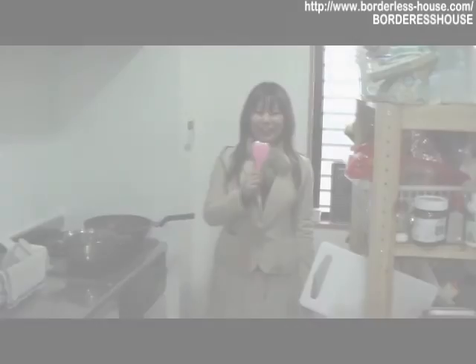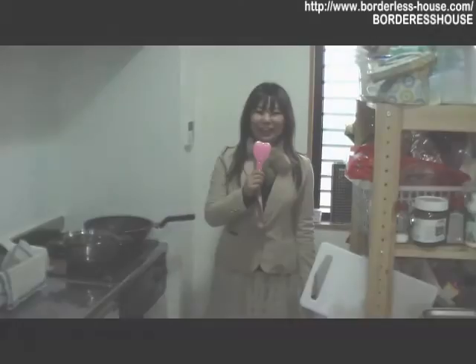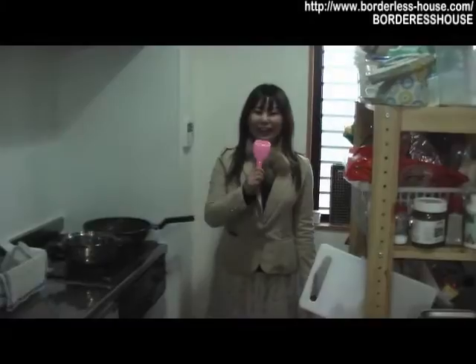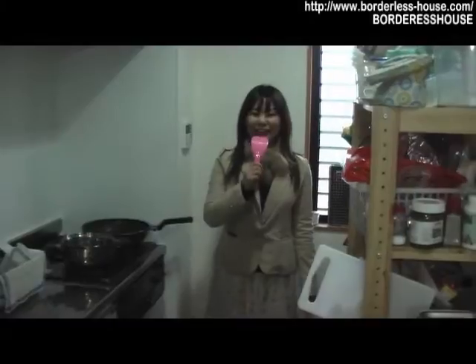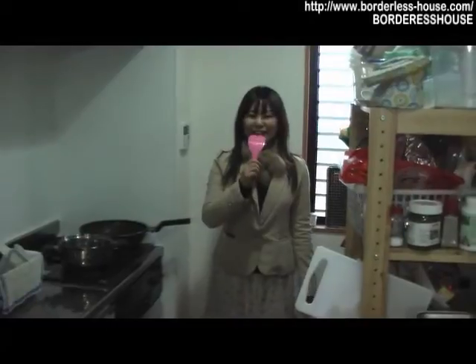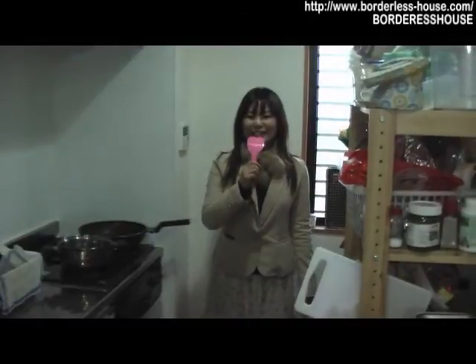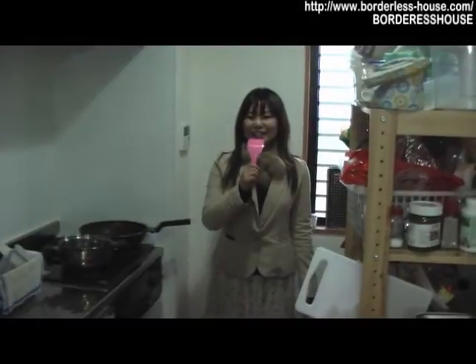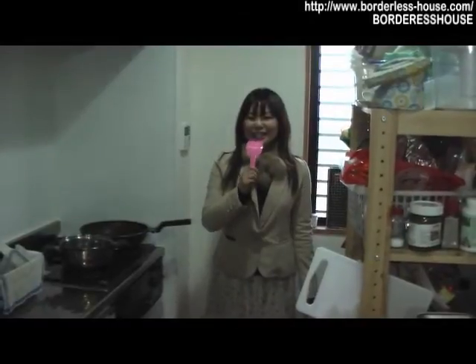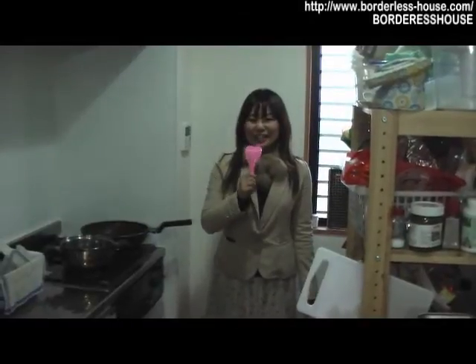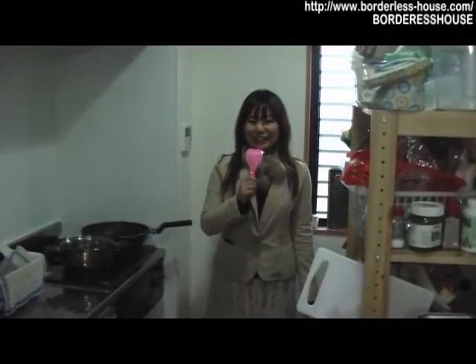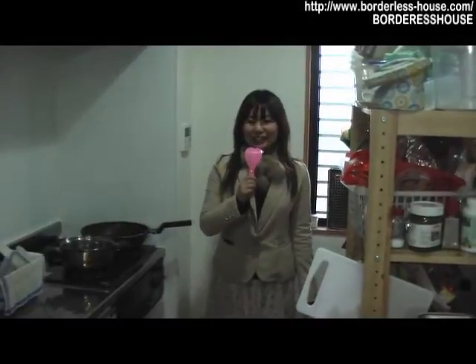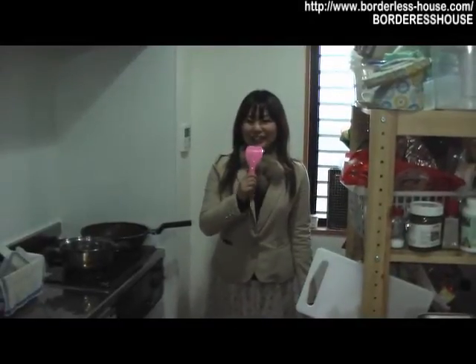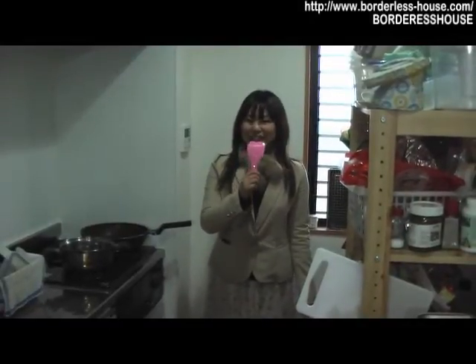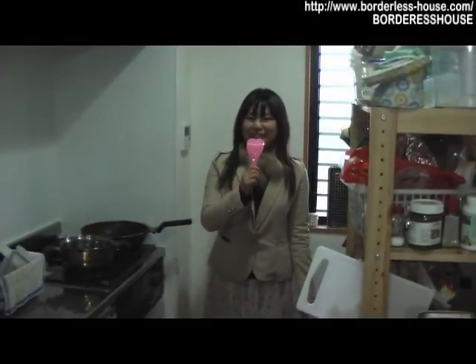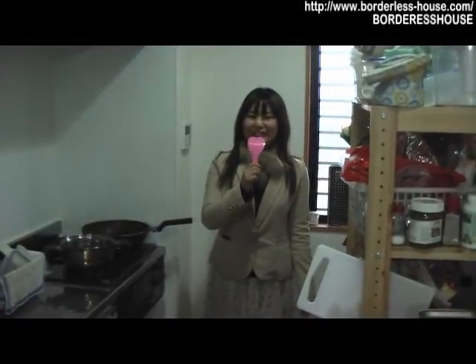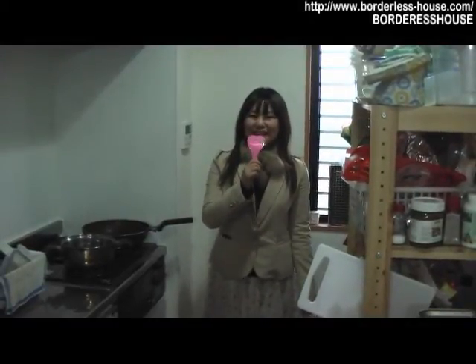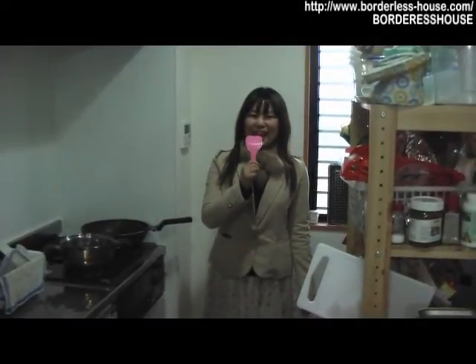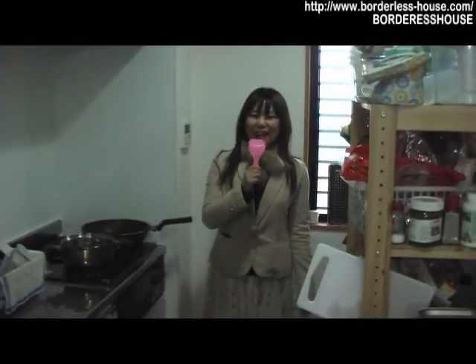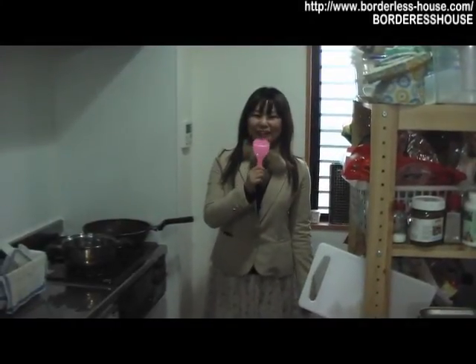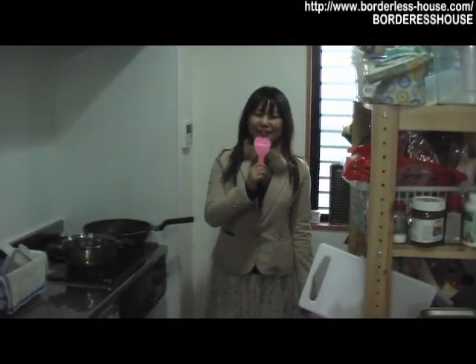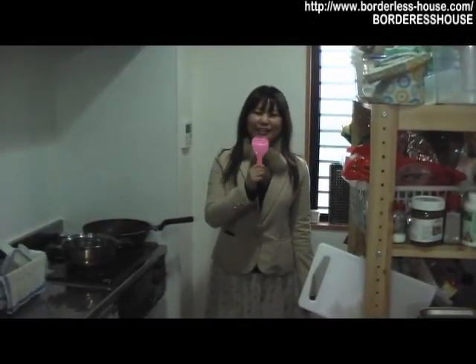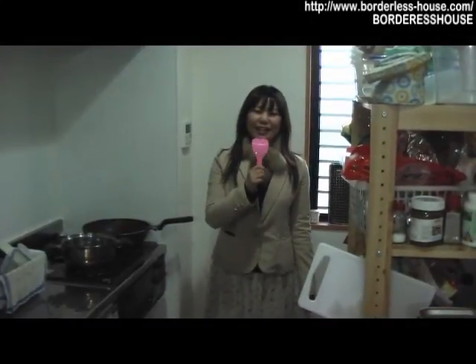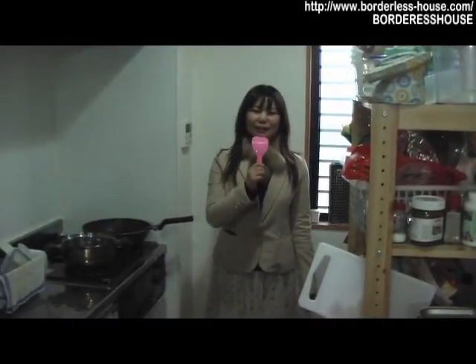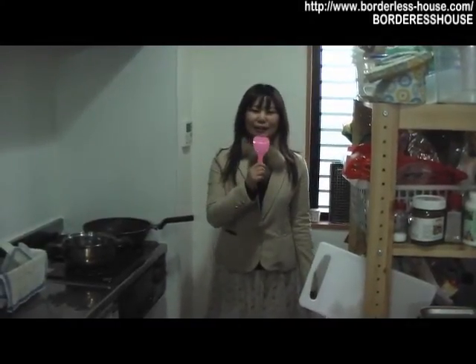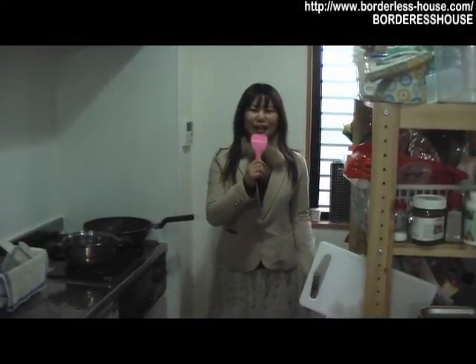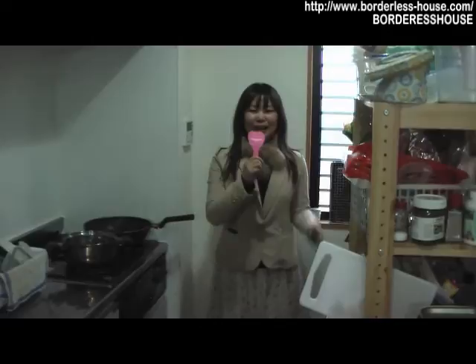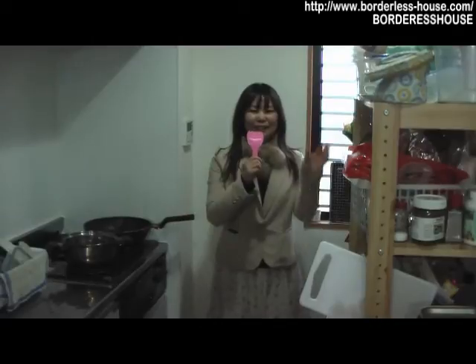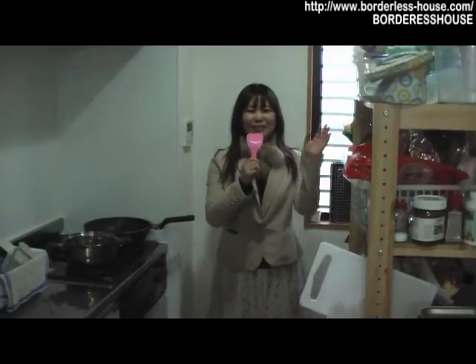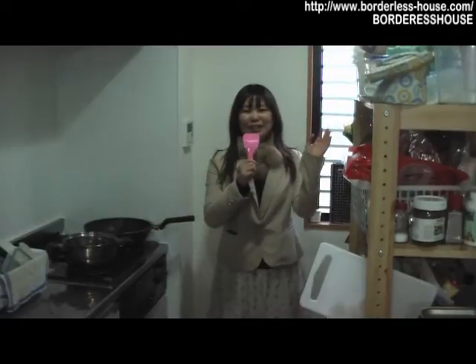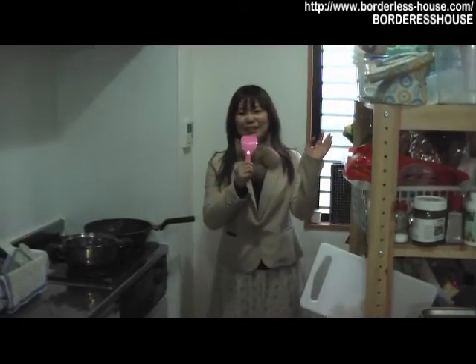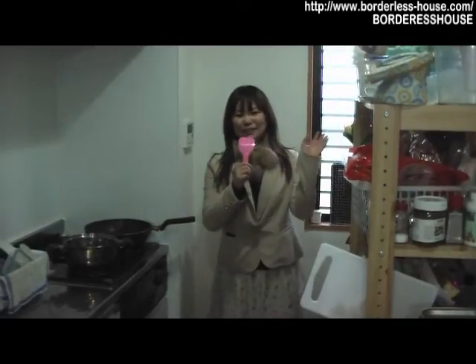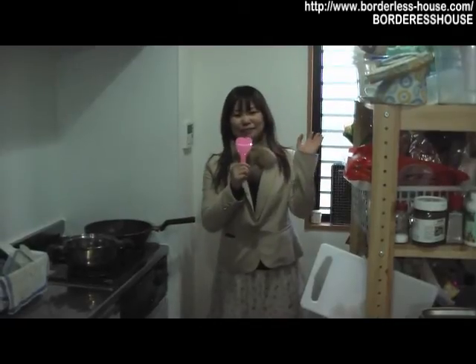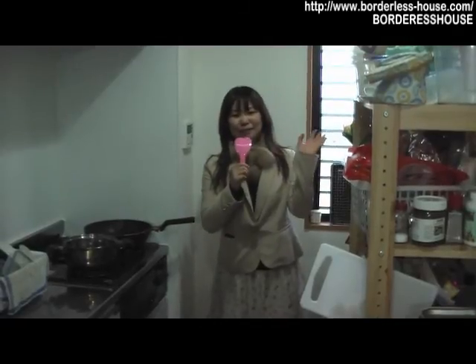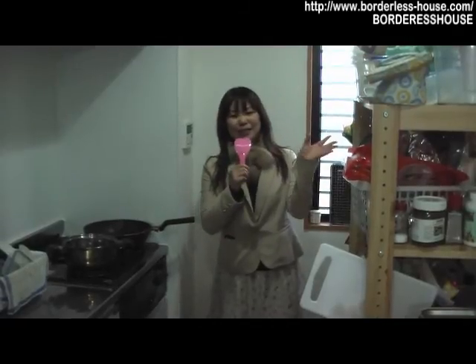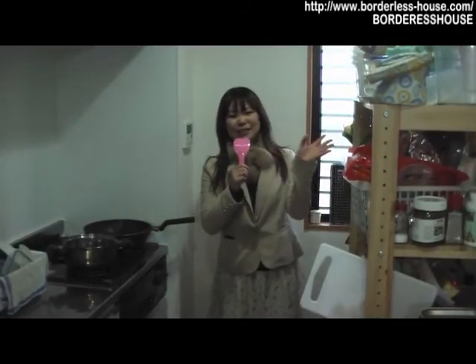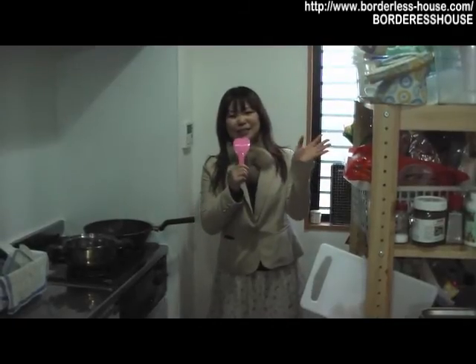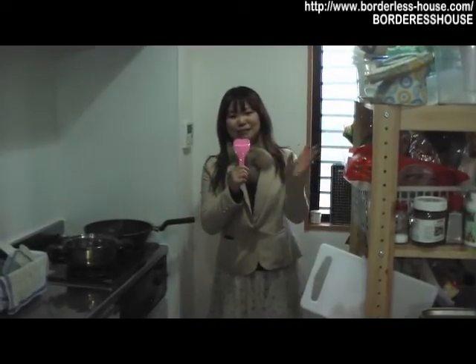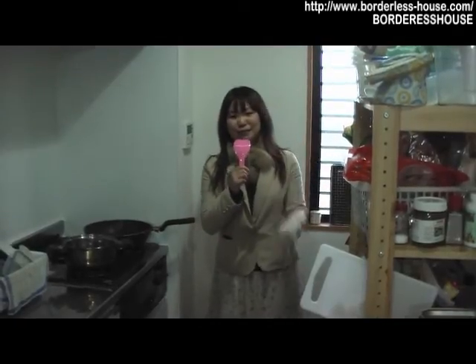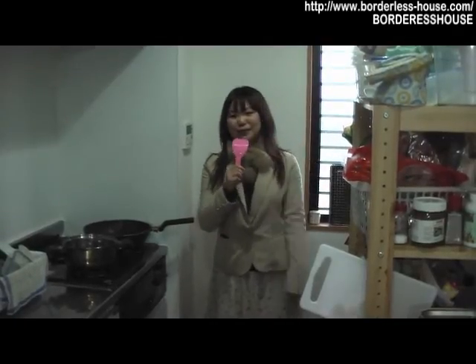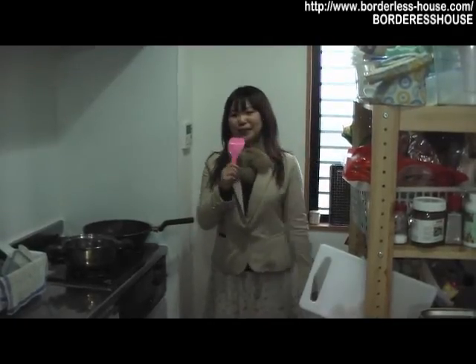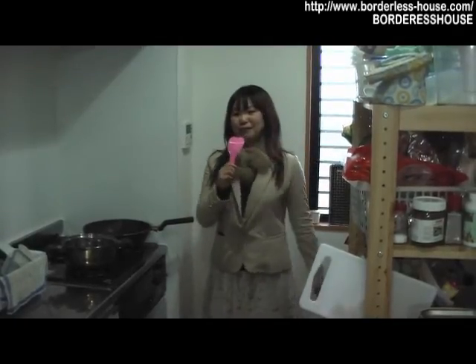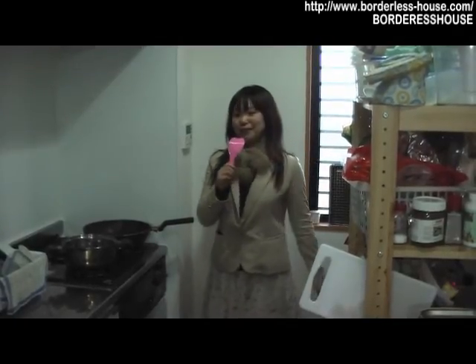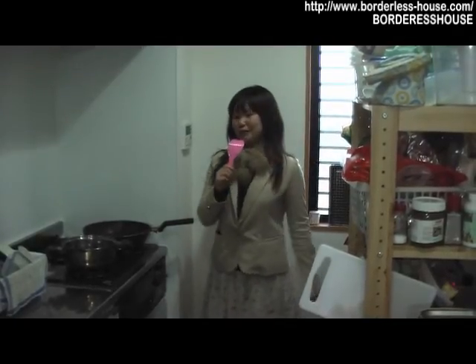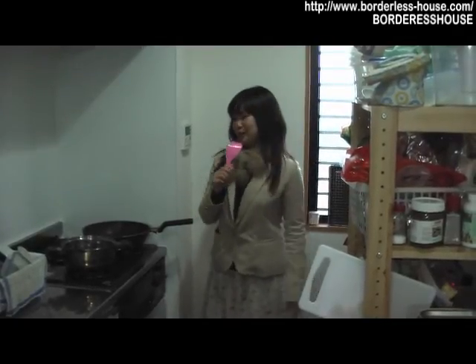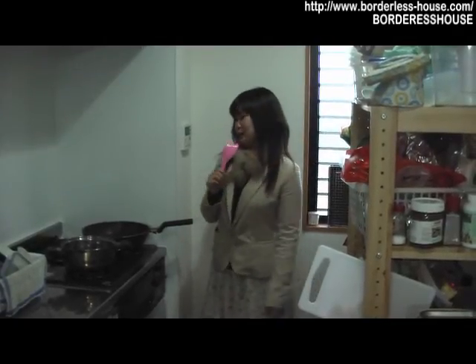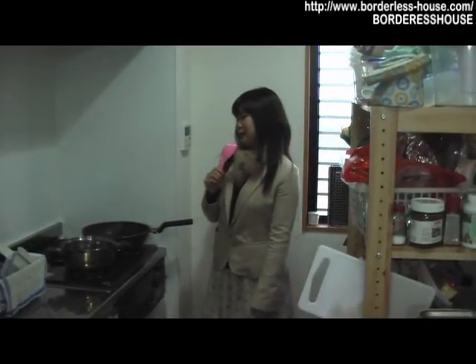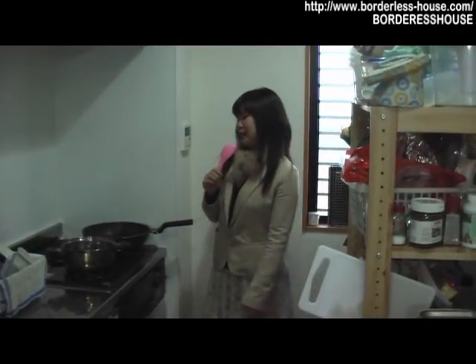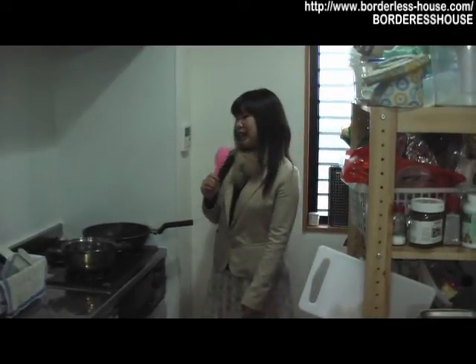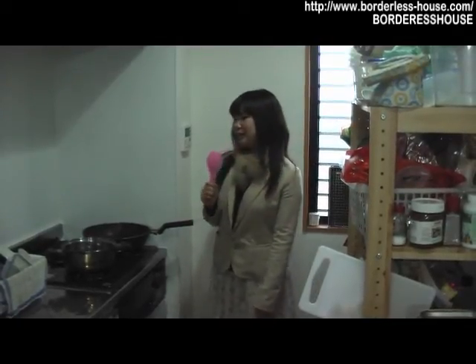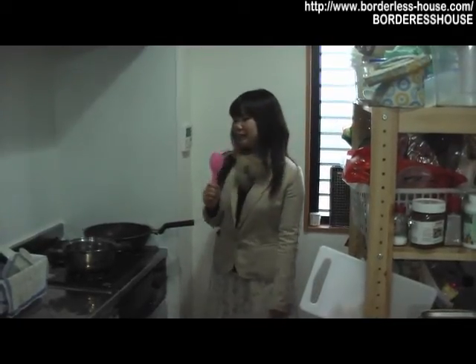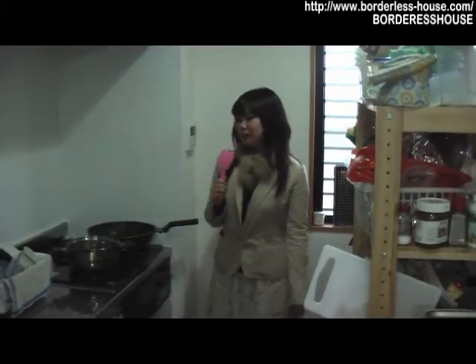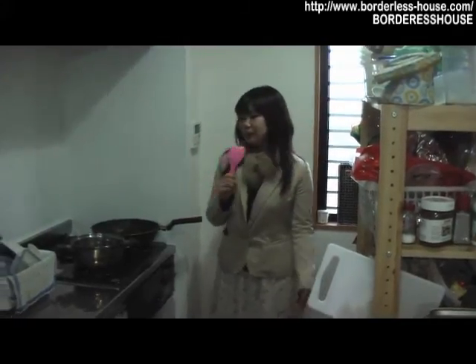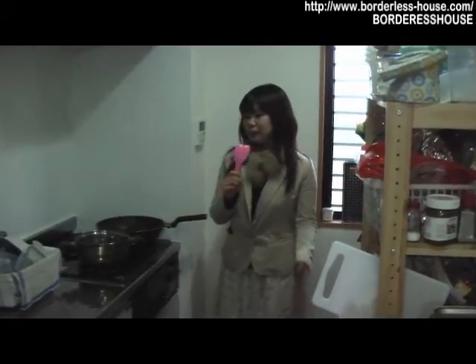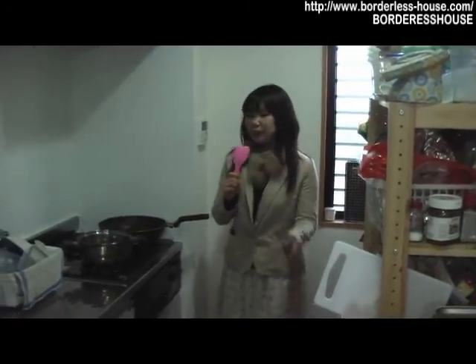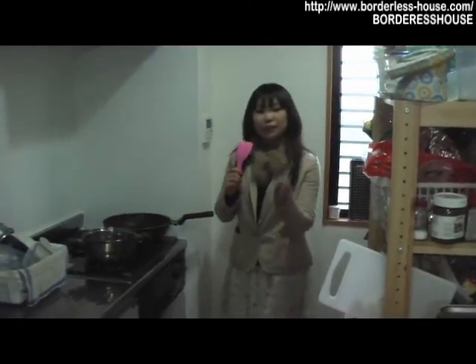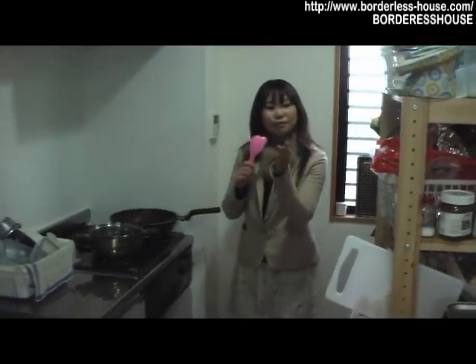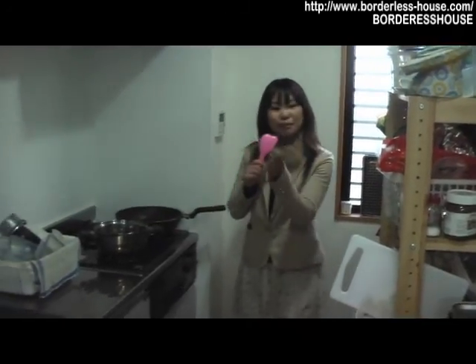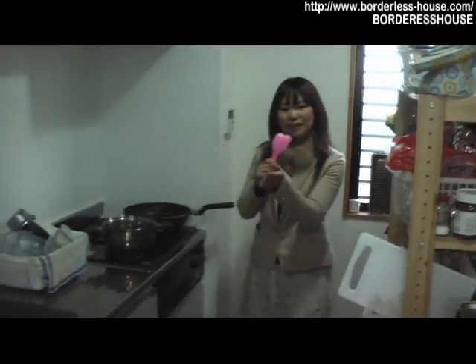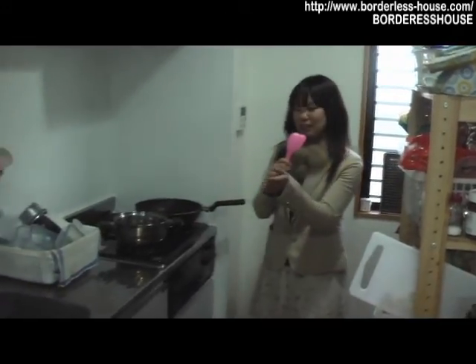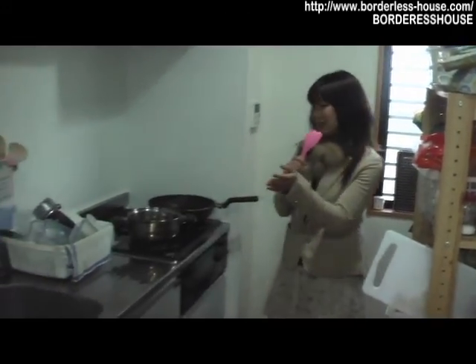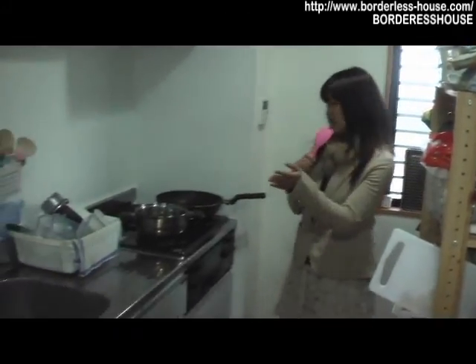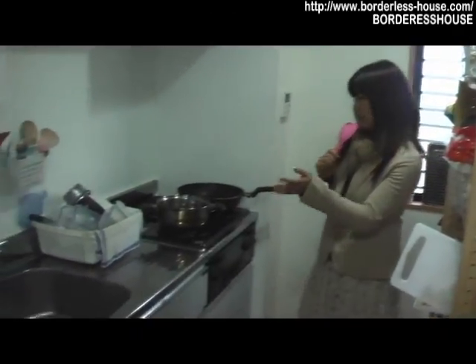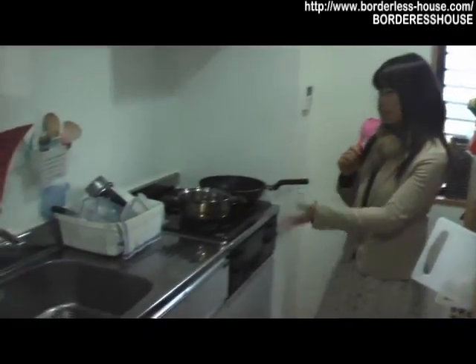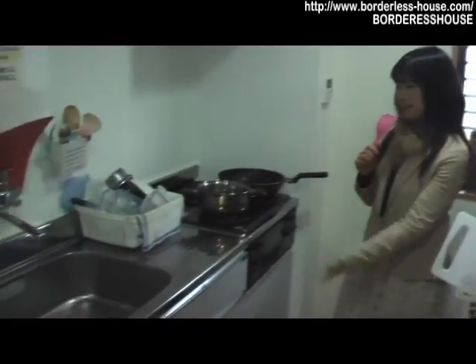This is the kitchen in this house. Everyone has their own space for keeping food, and the cooking space is here.